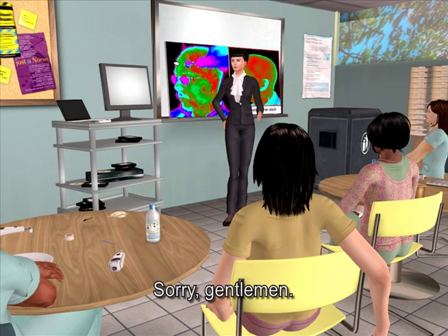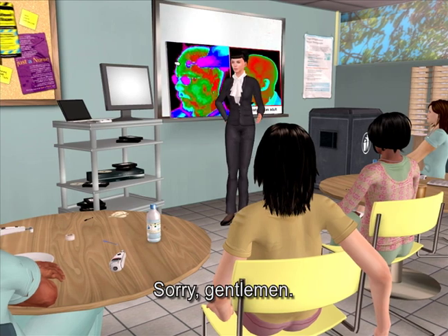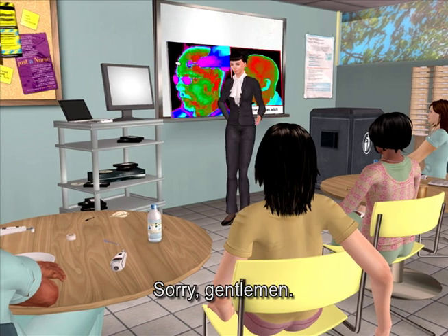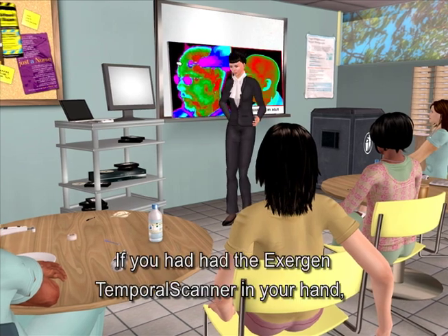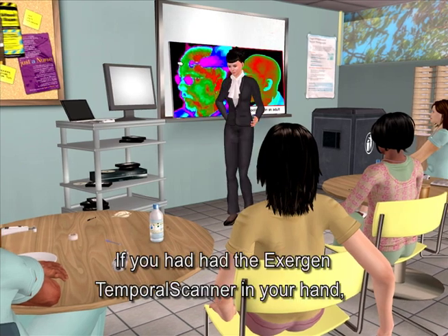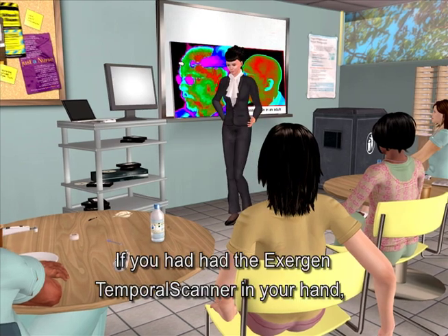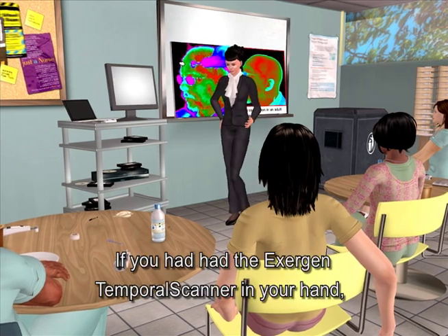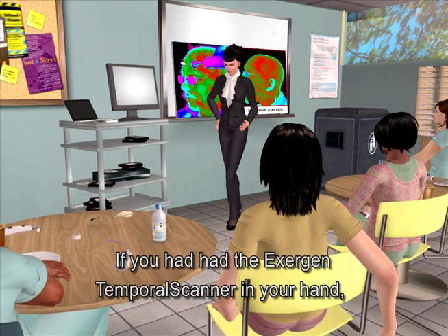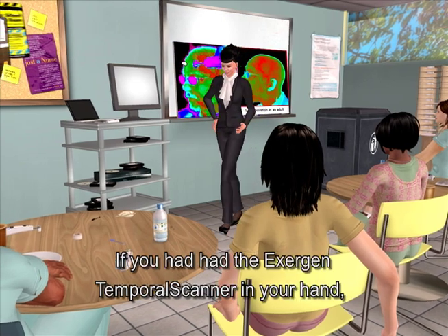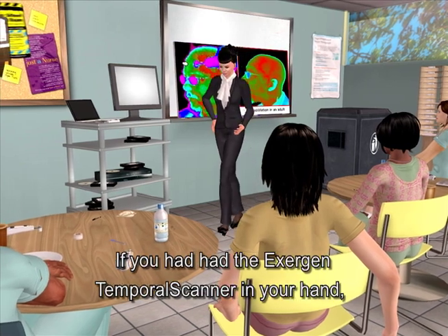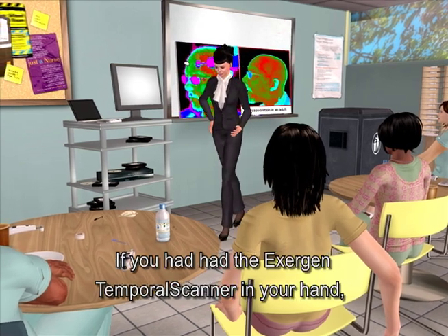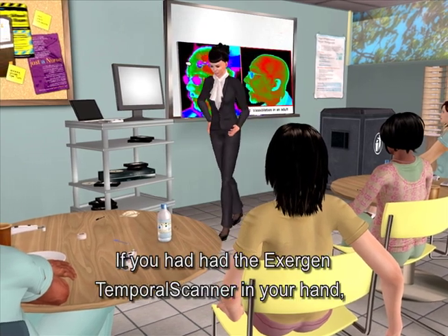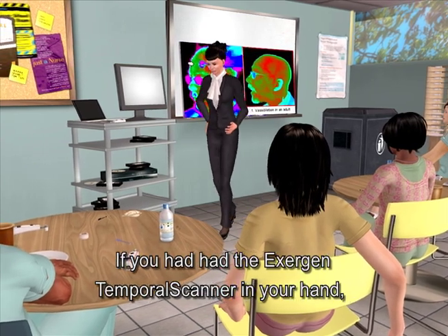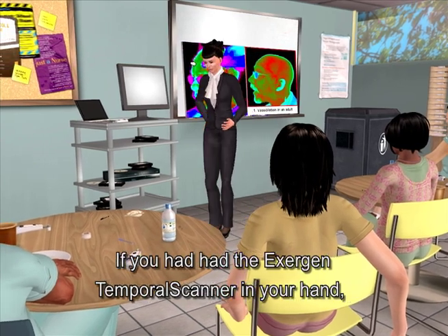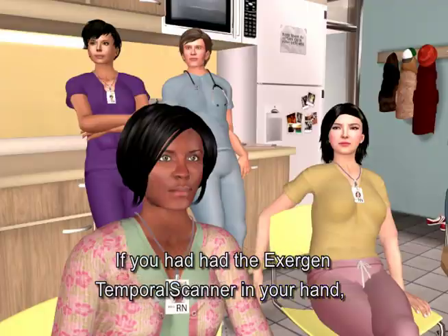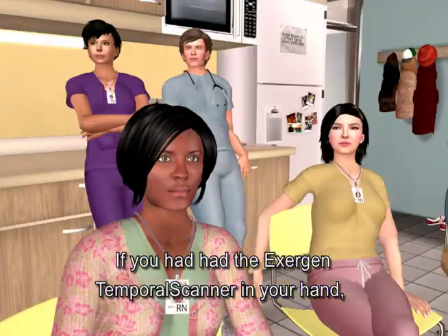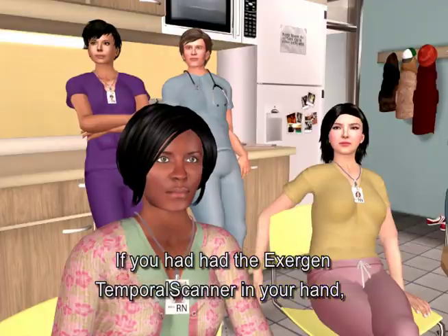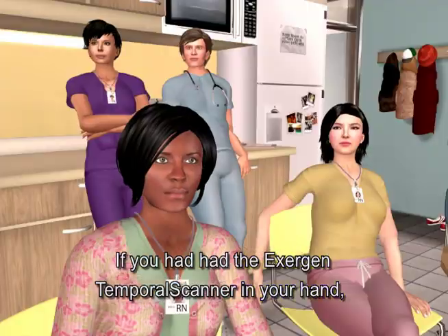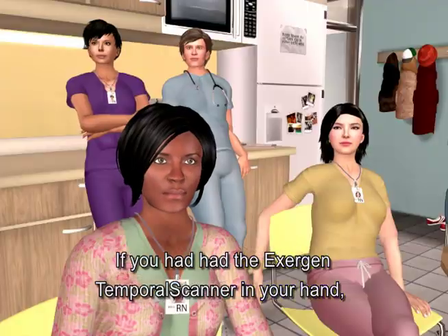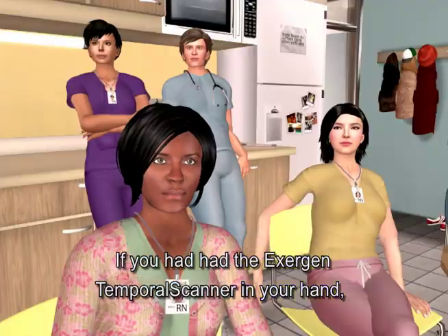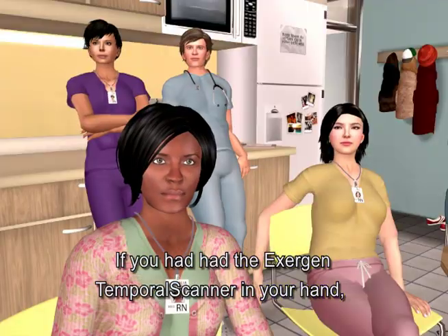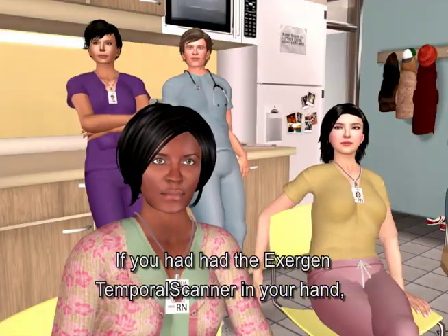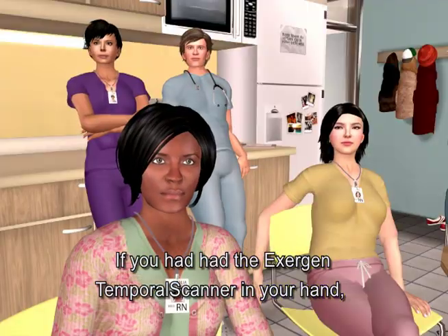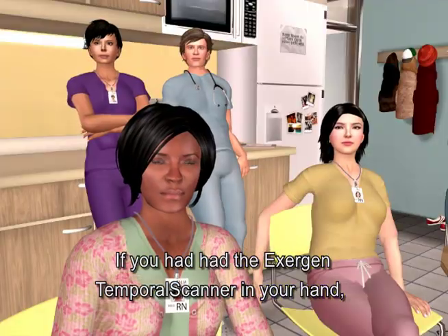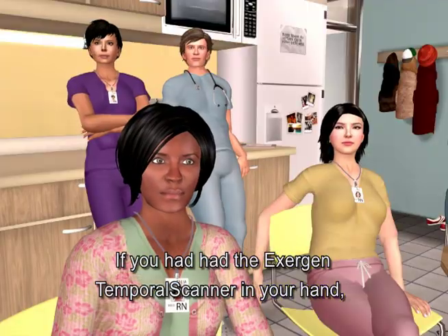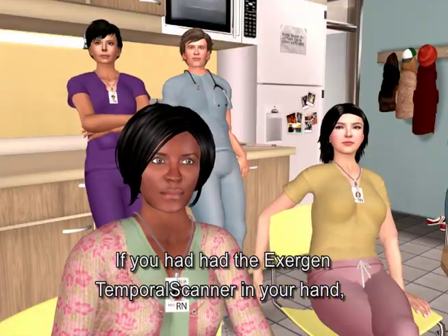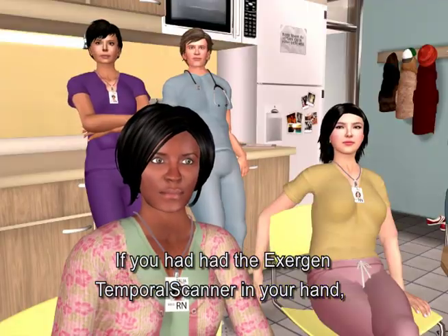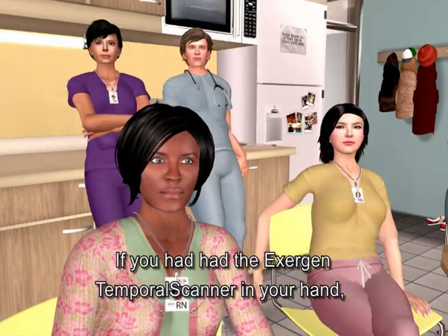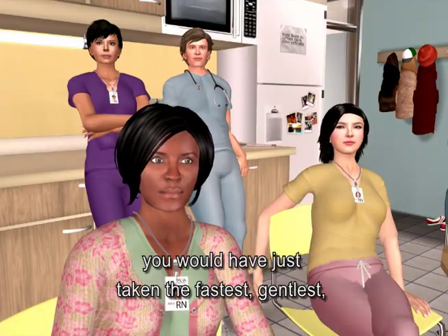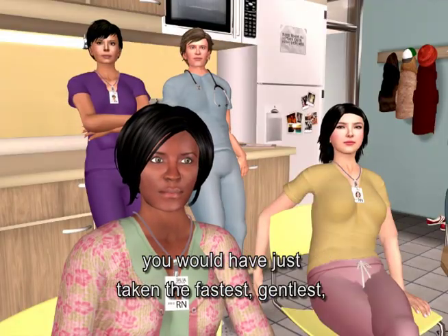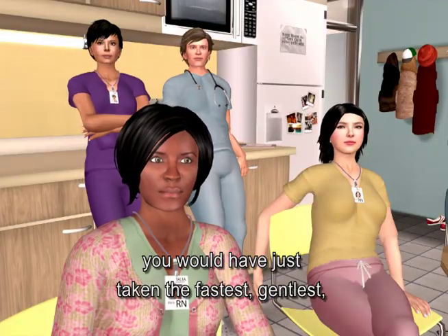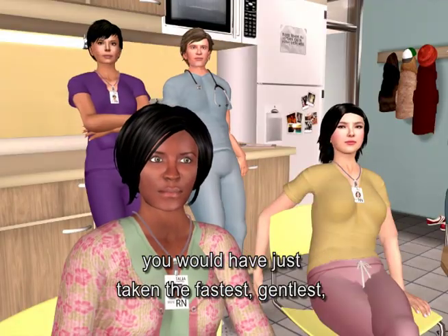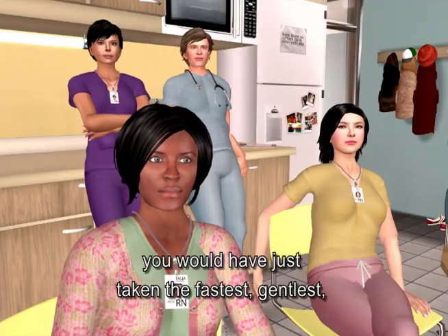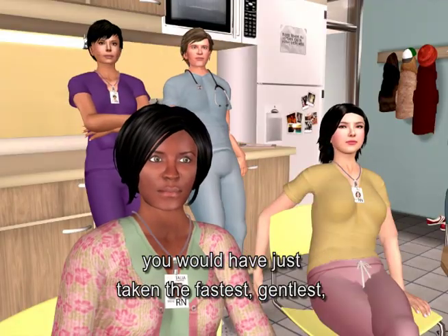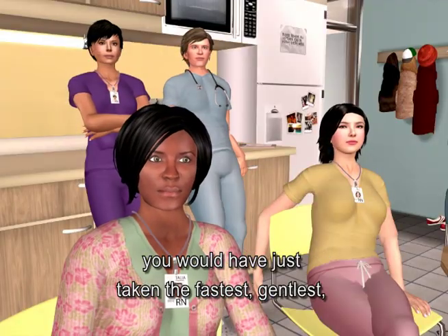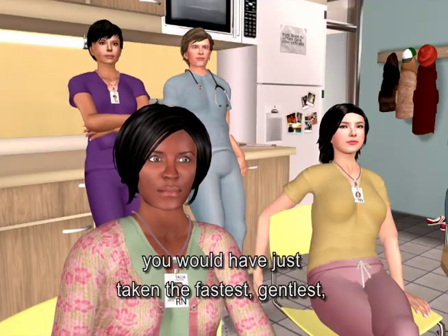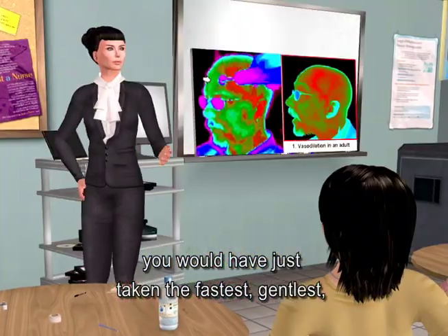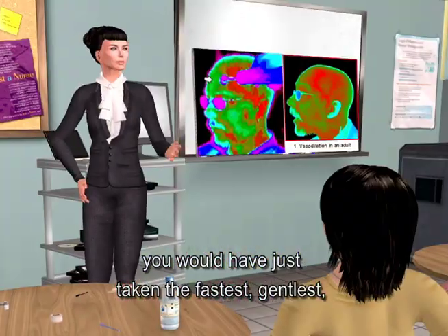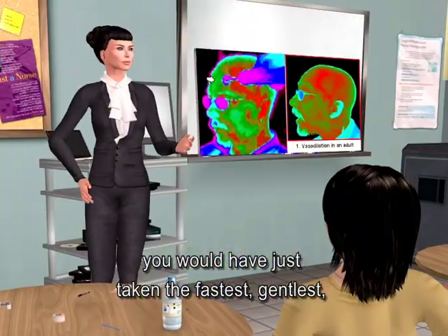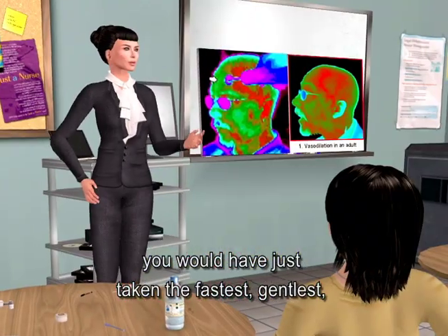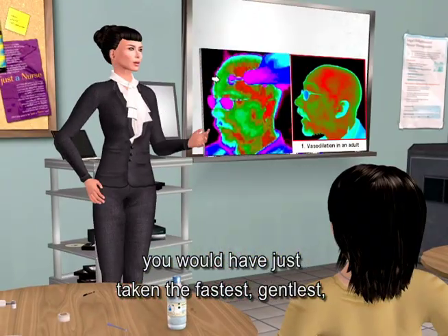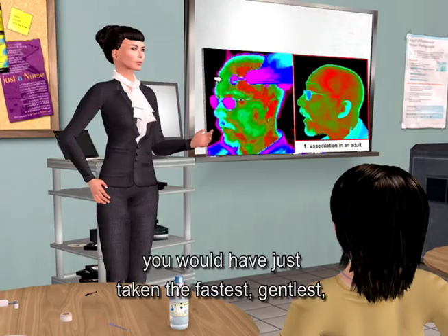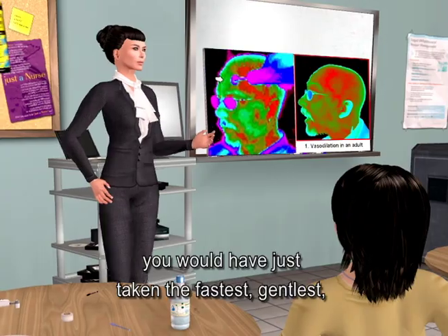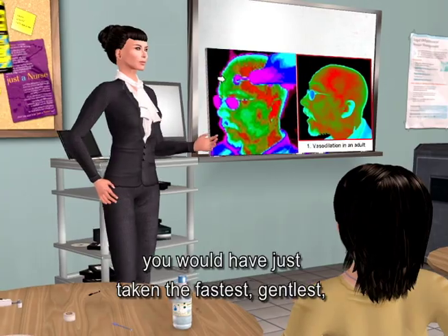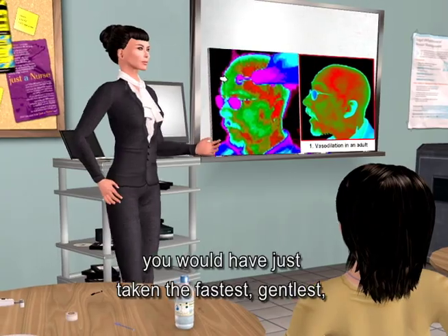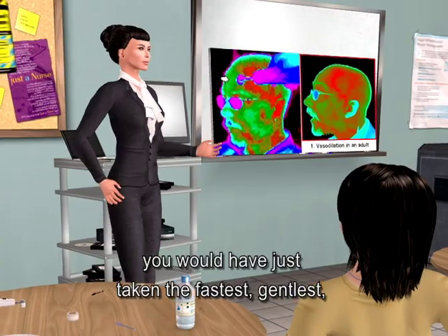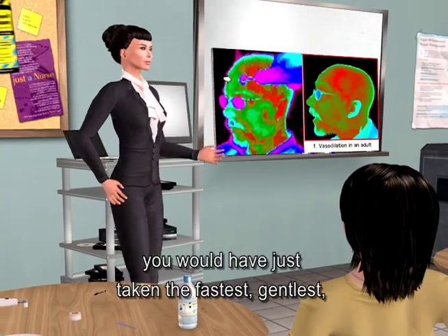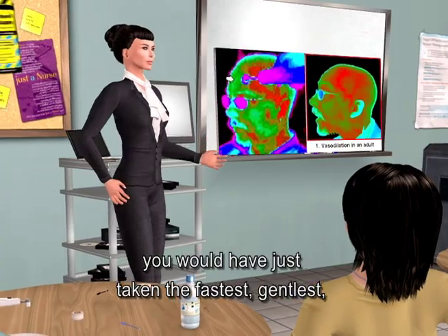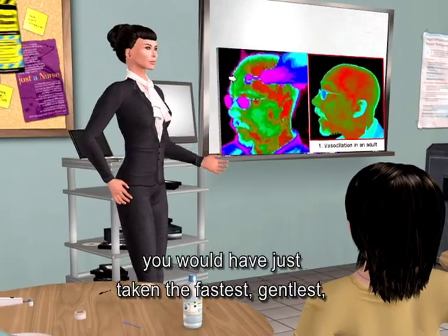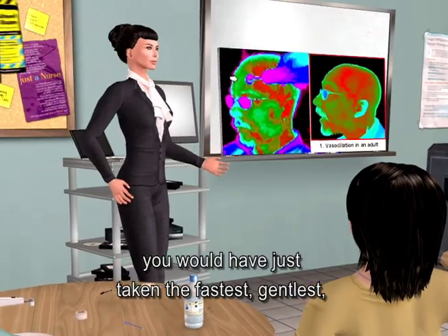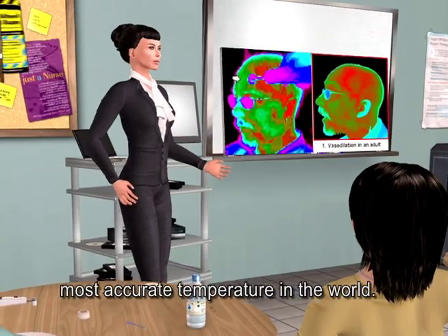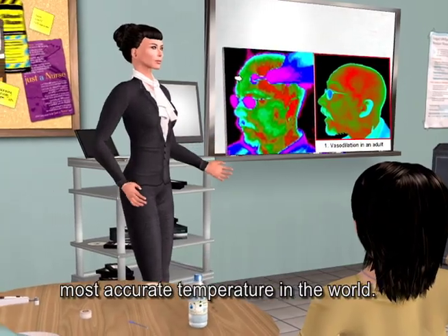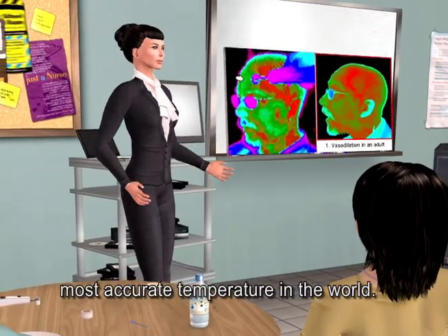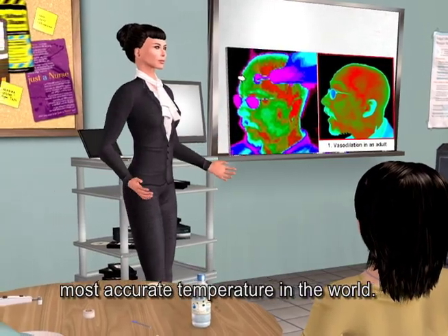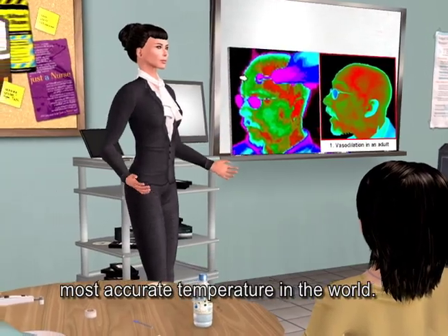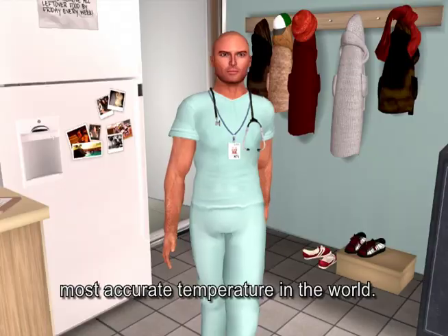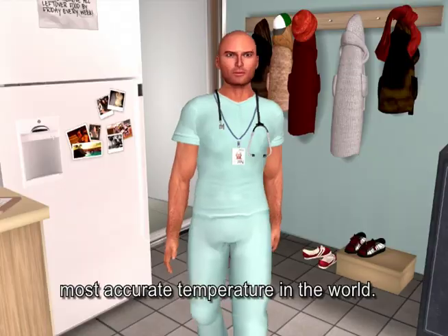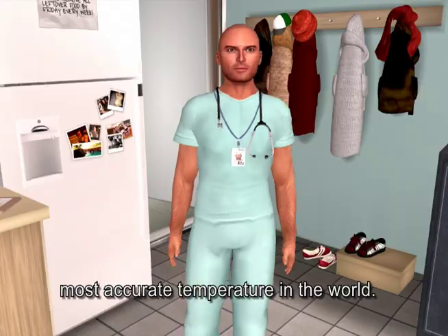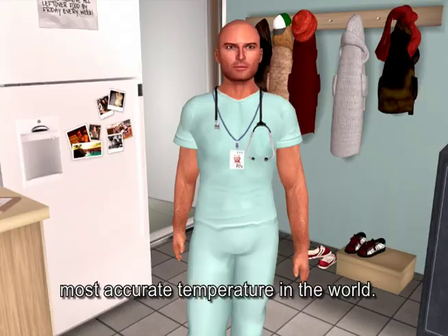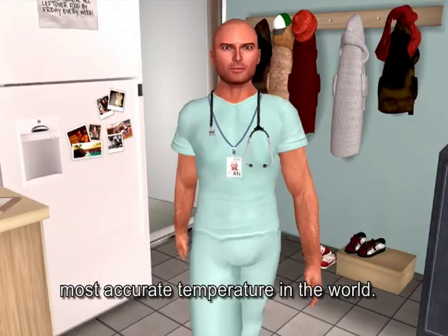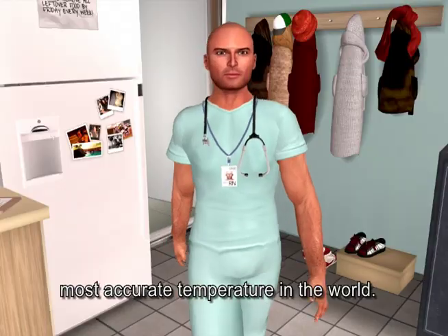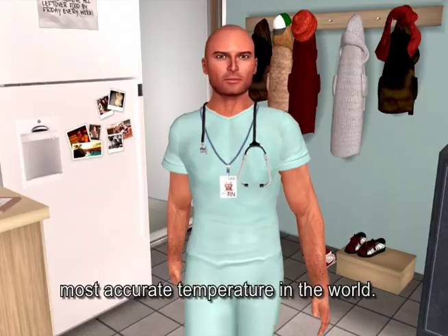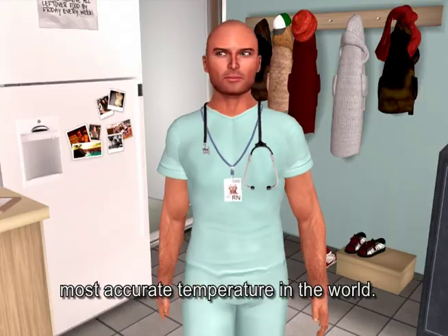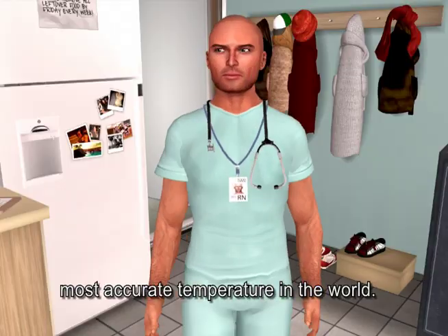If you had had the Exogen temporal scanner in your hand, you would have just taken the fastest, gentlest, most accurate temperature in the world.